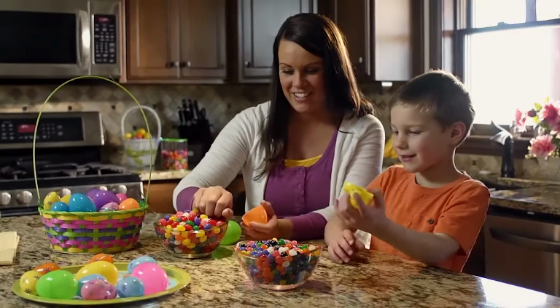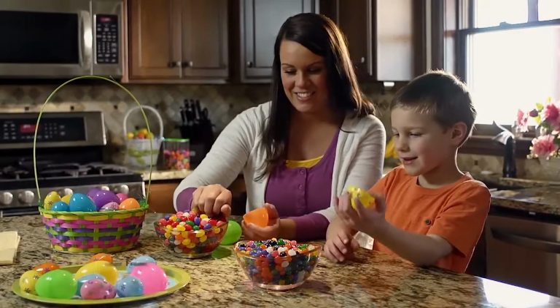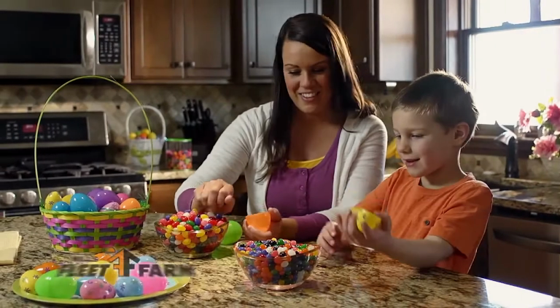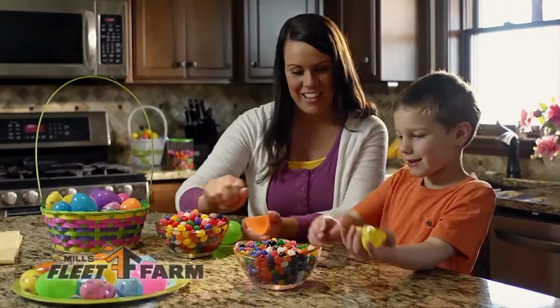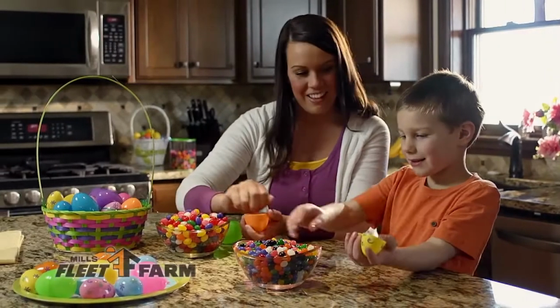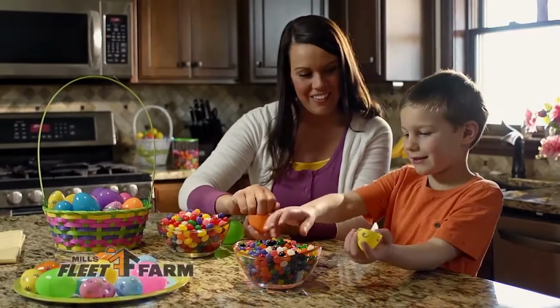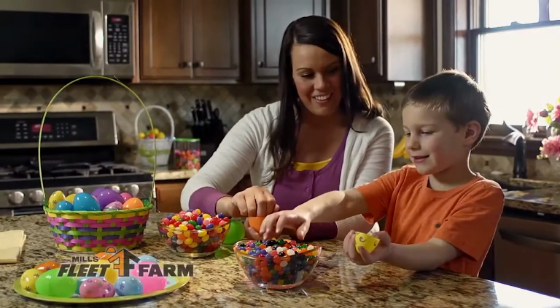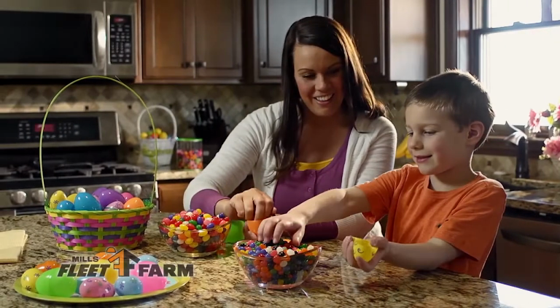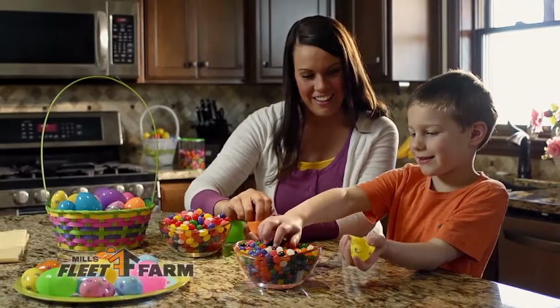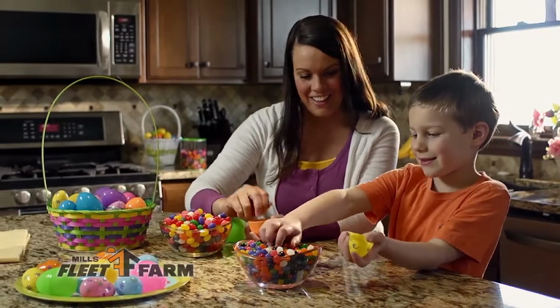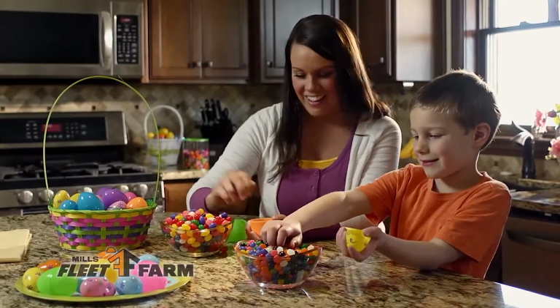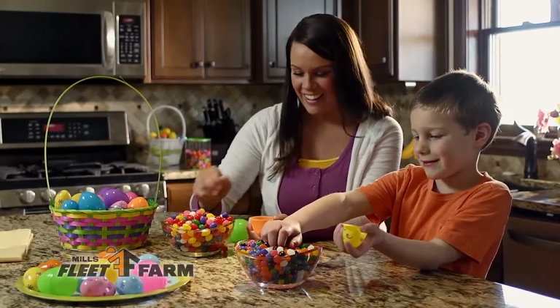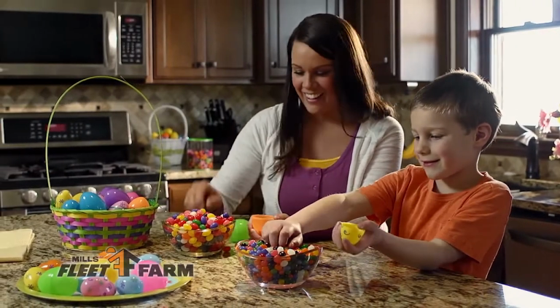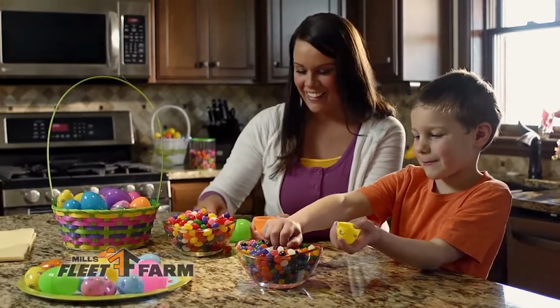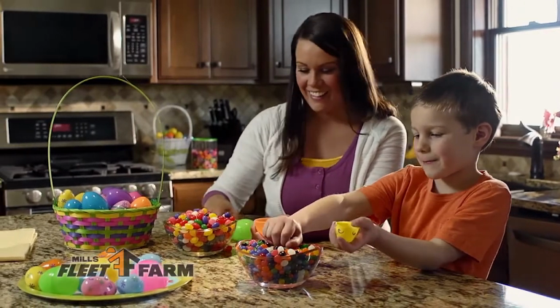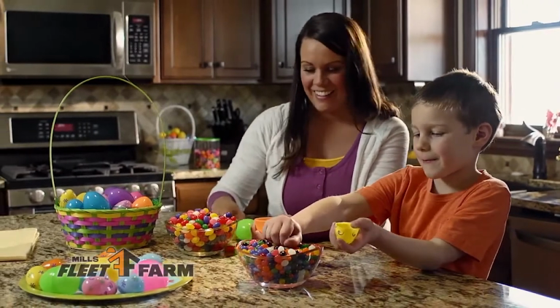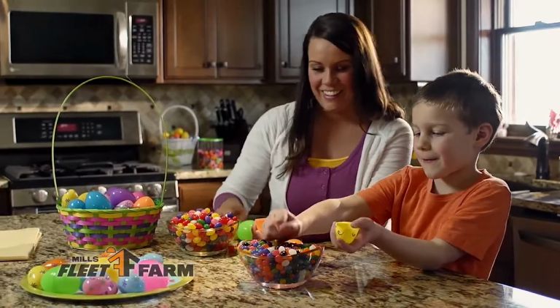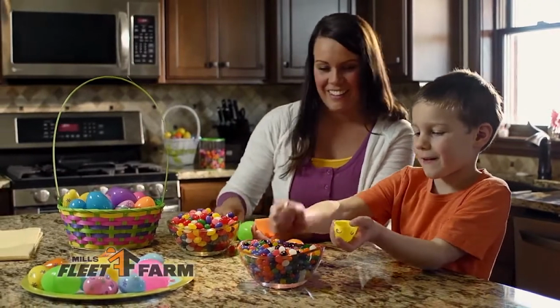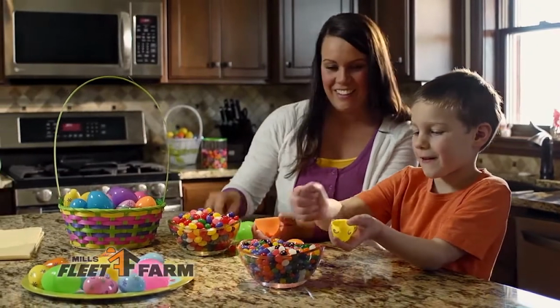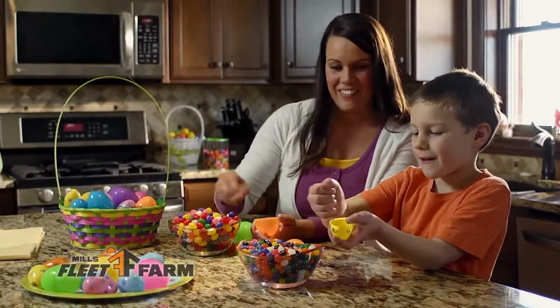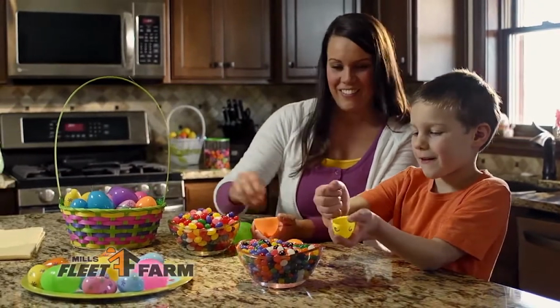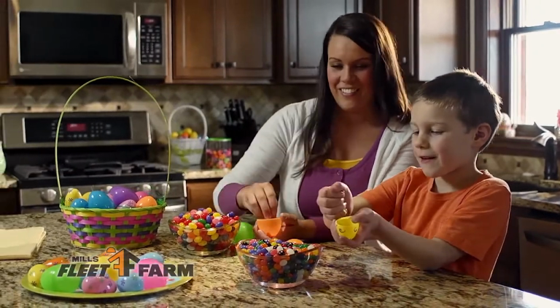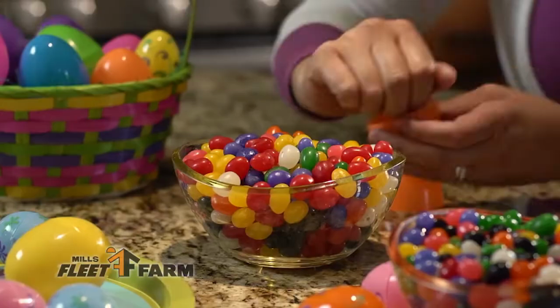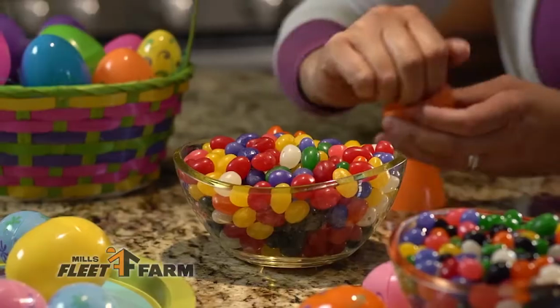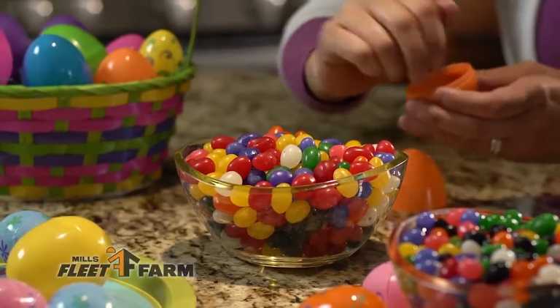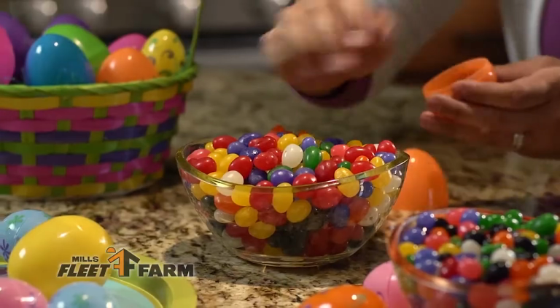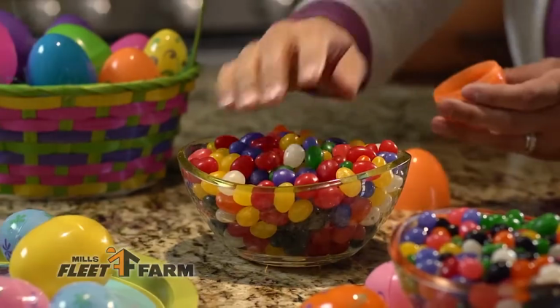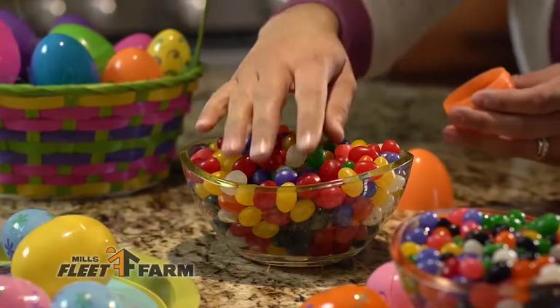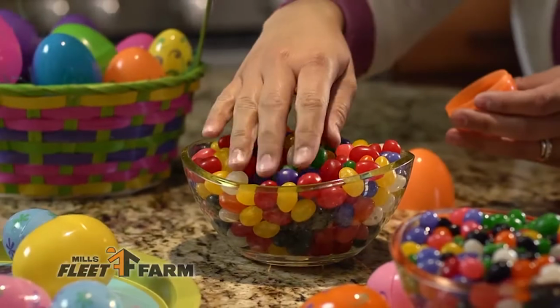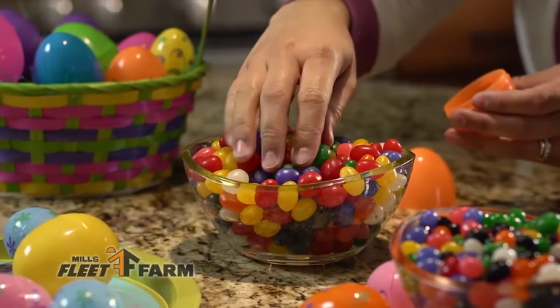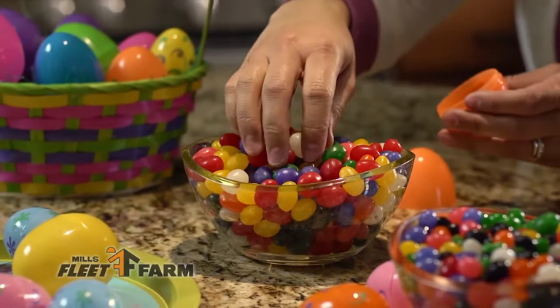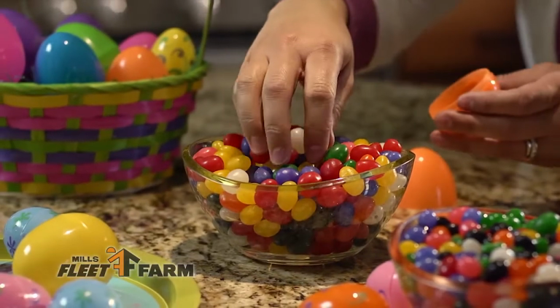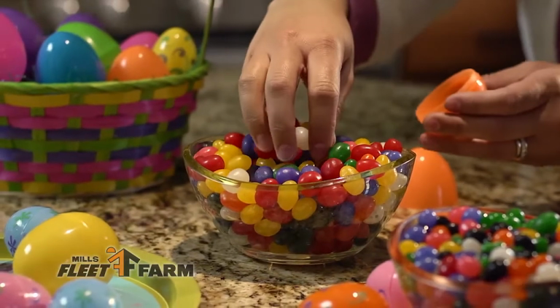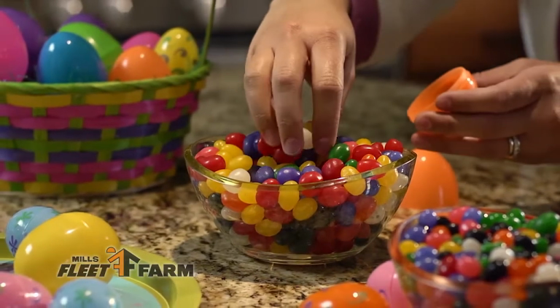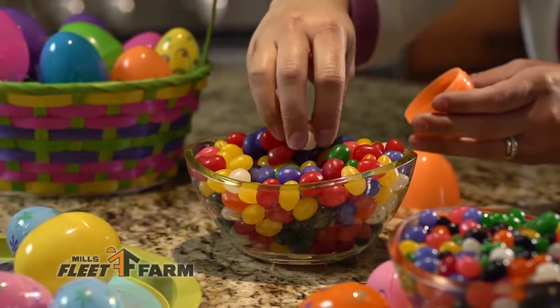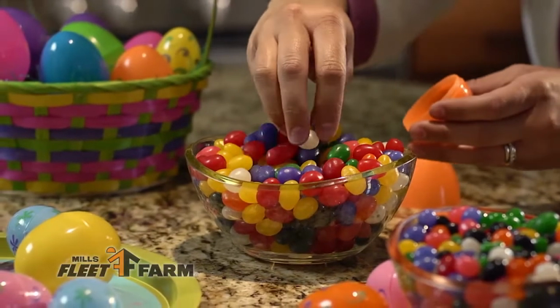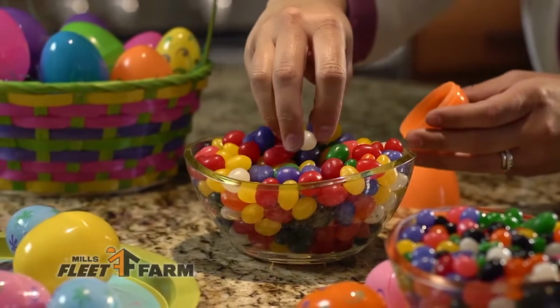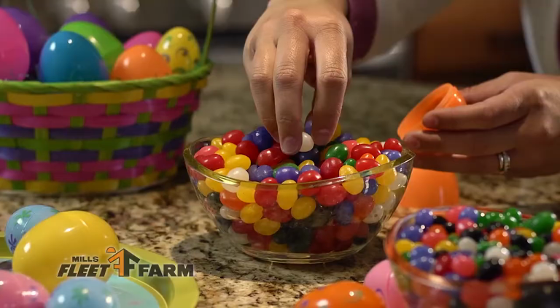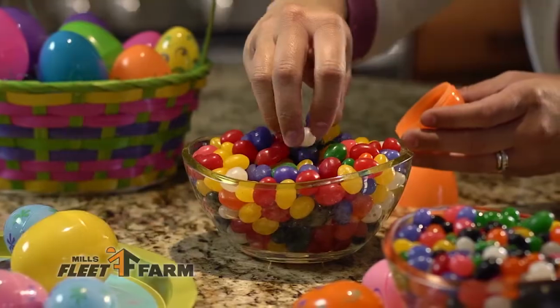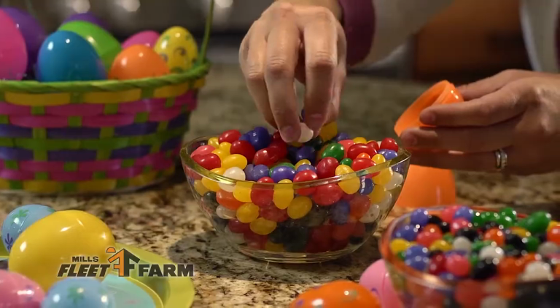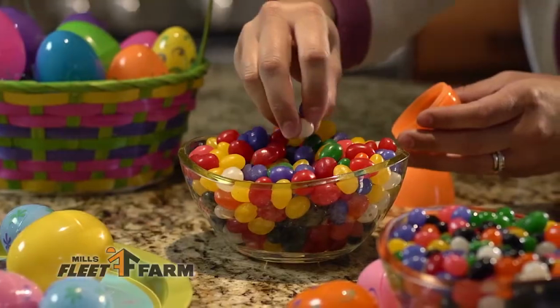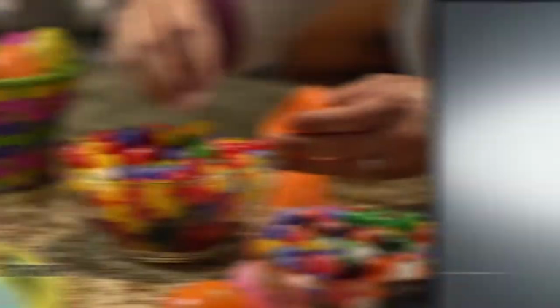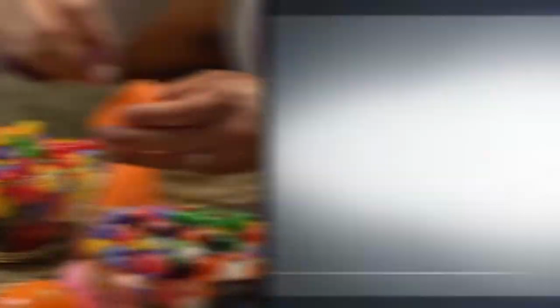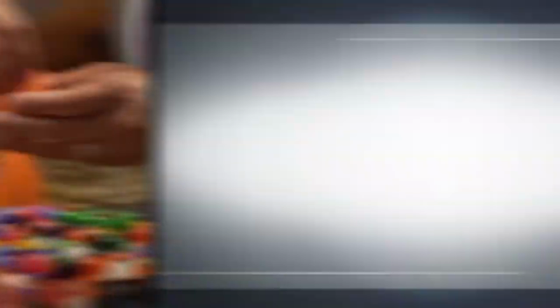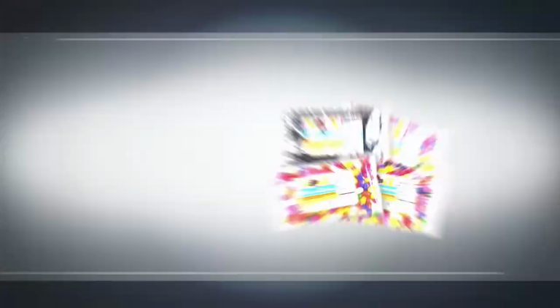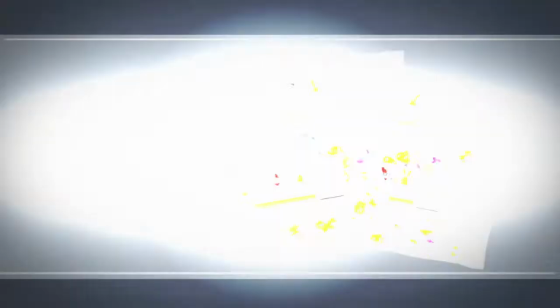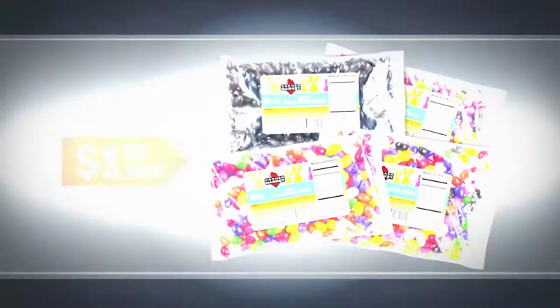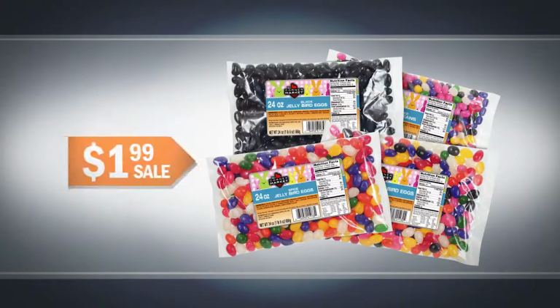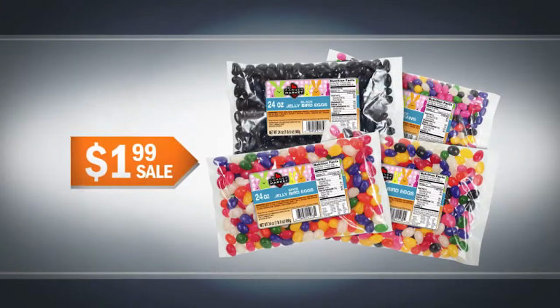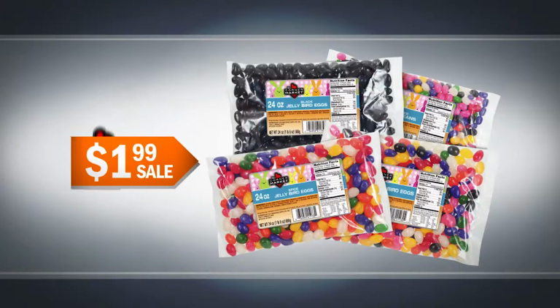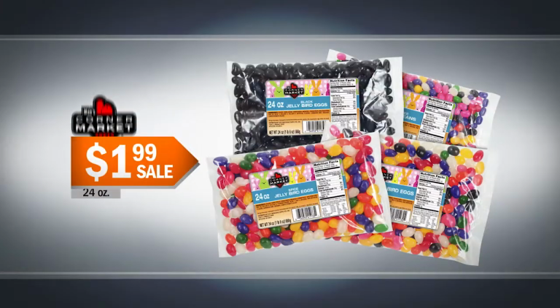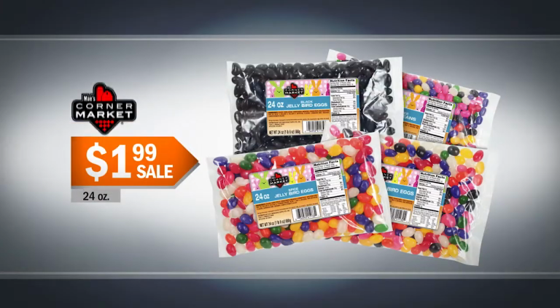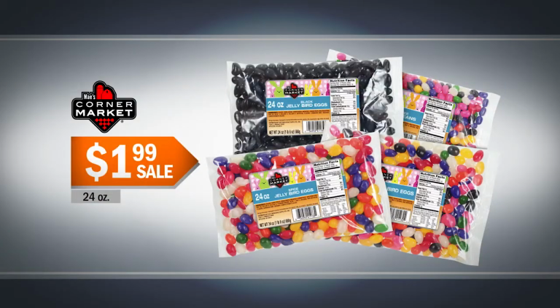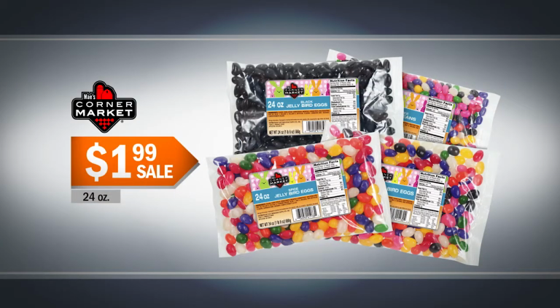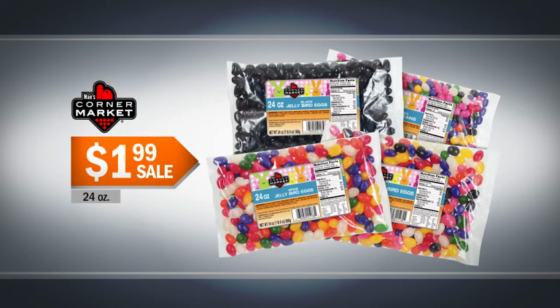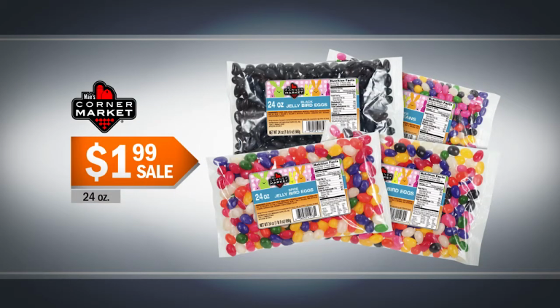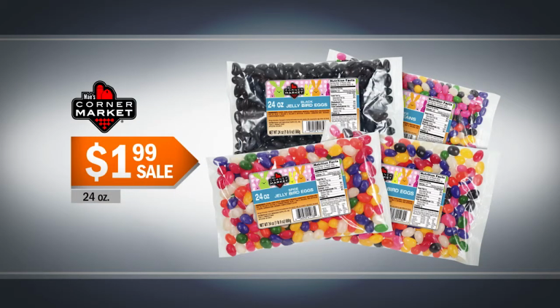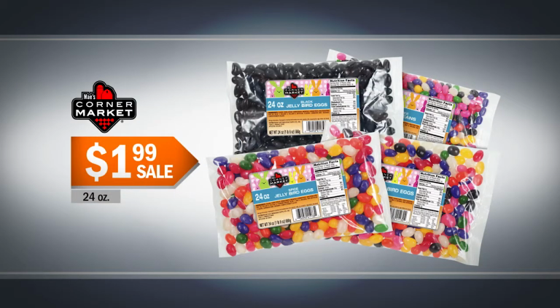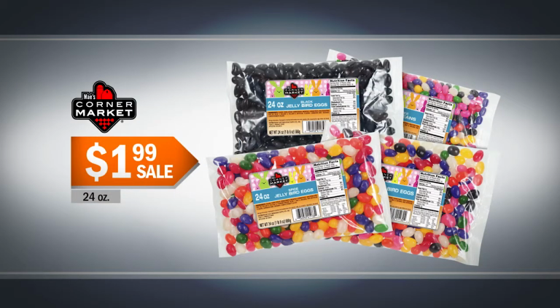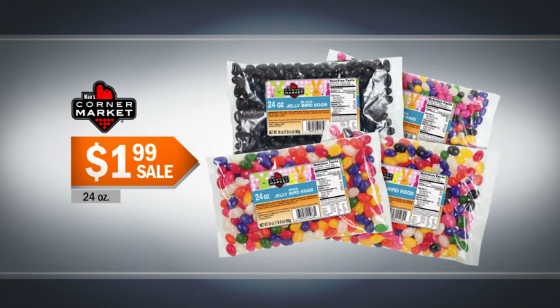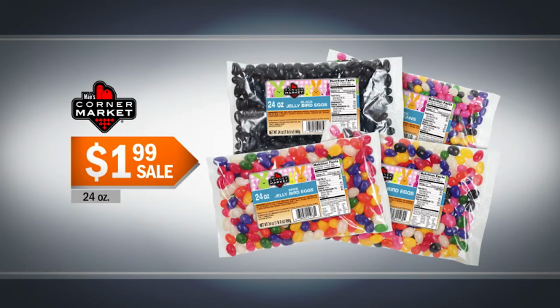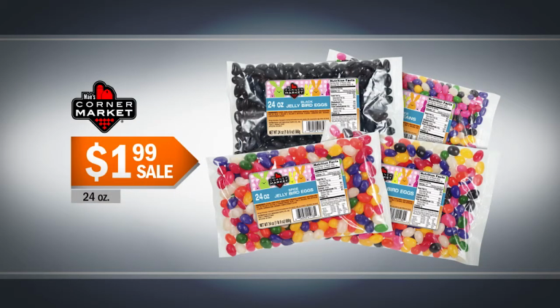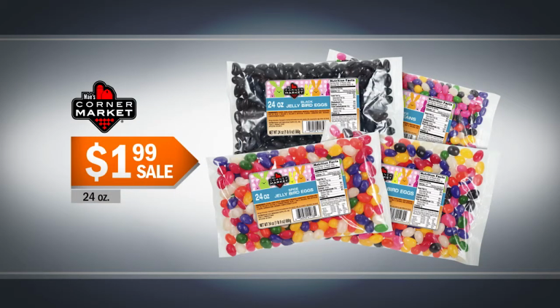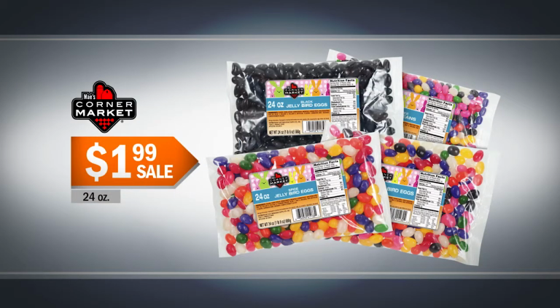Here comes Peter Cottontail with Maize Jelly Bird Eggs from Mills Fleet Farm. 24-ounce bags, just $1.99.